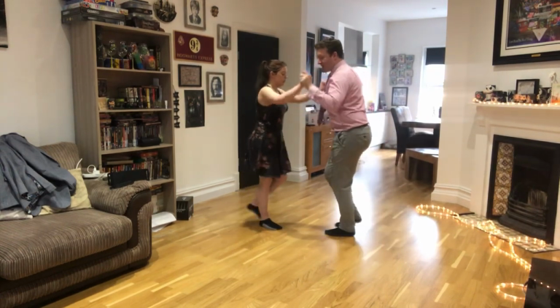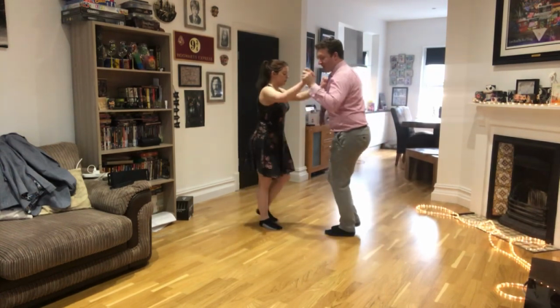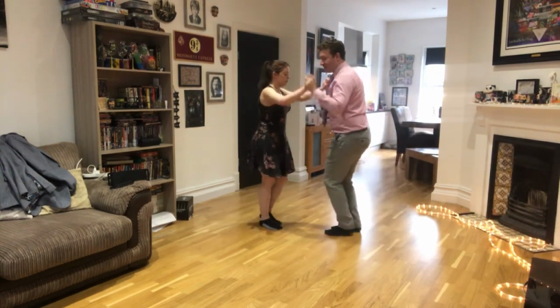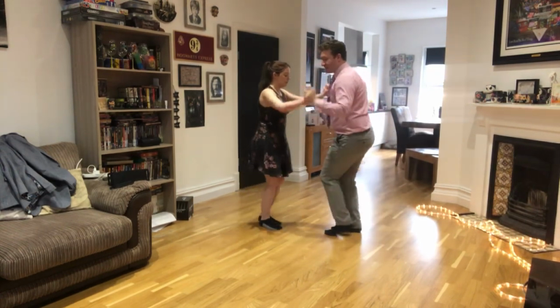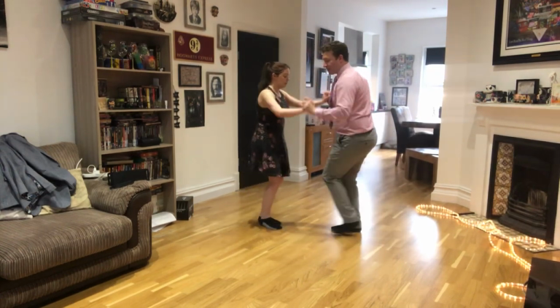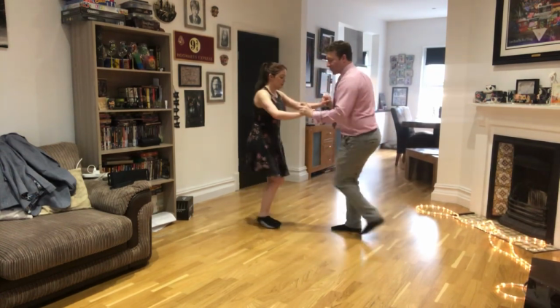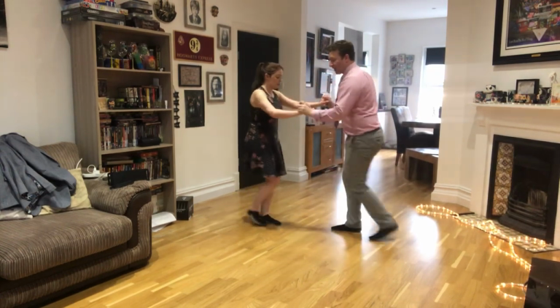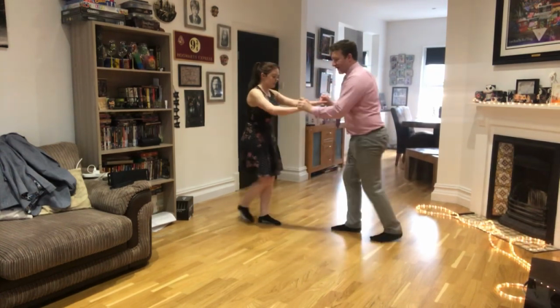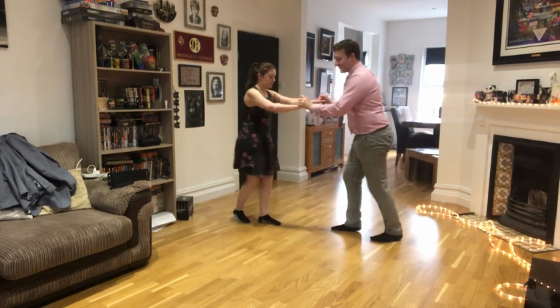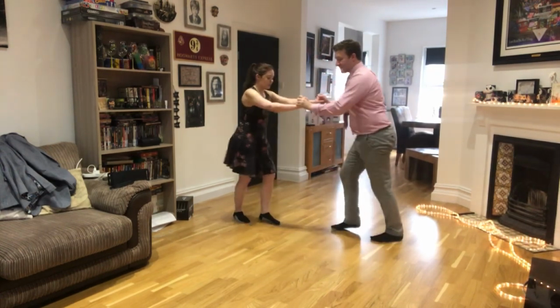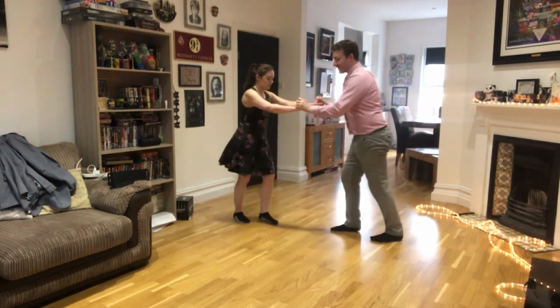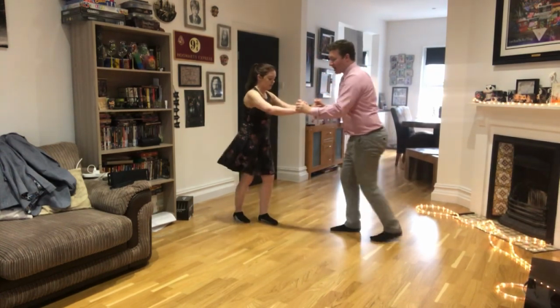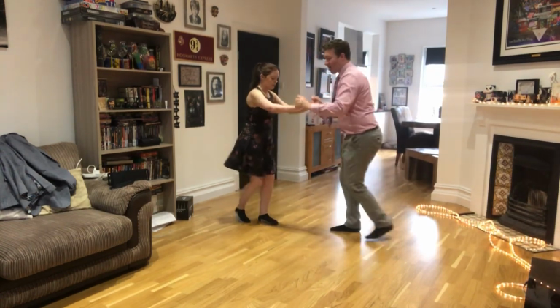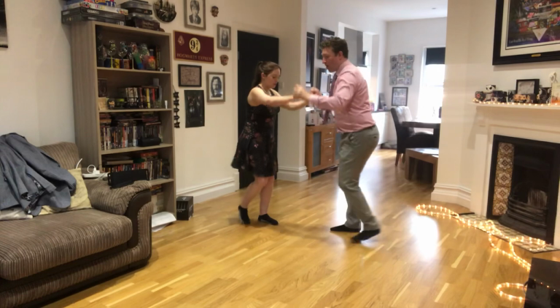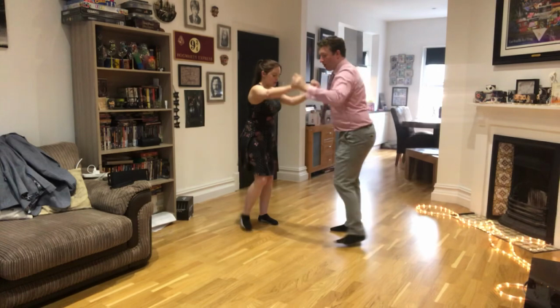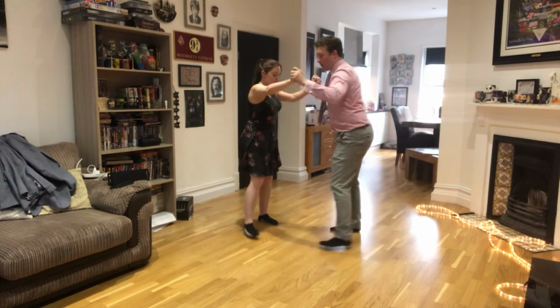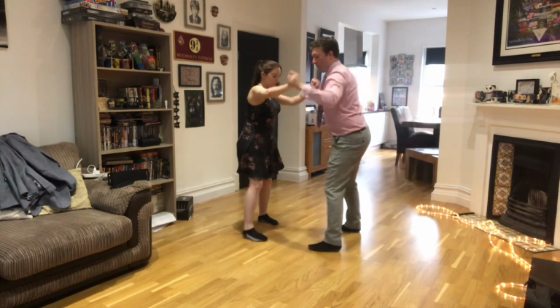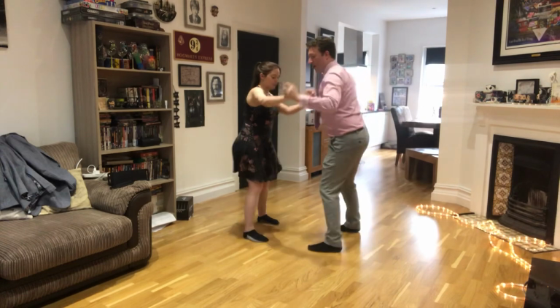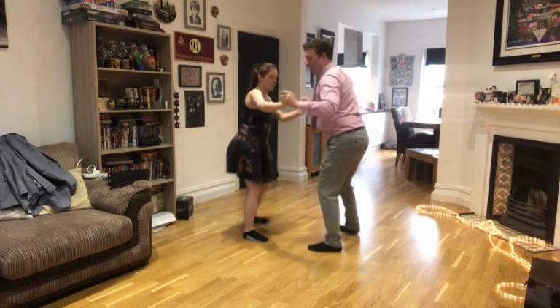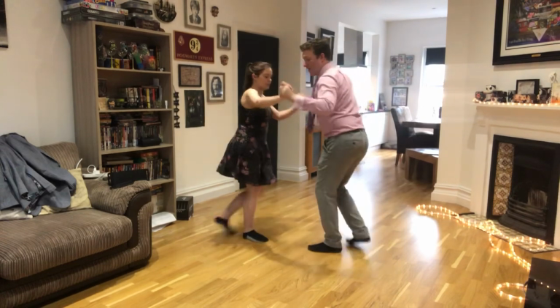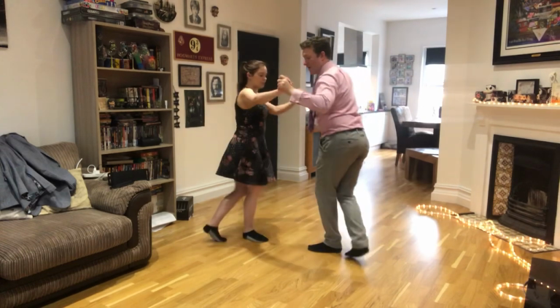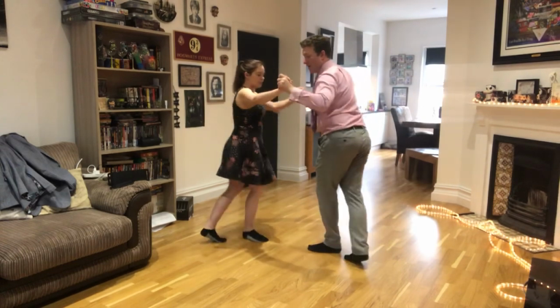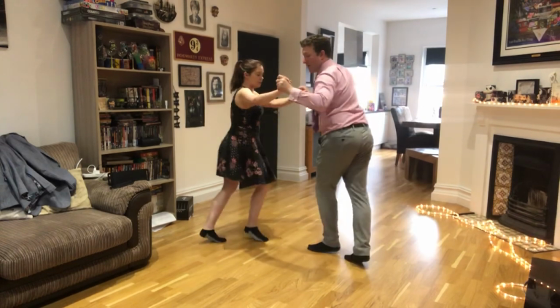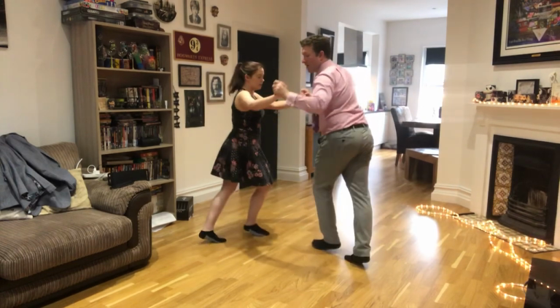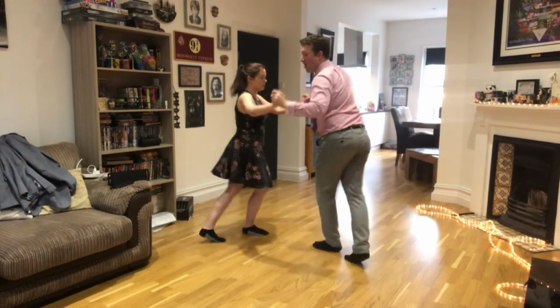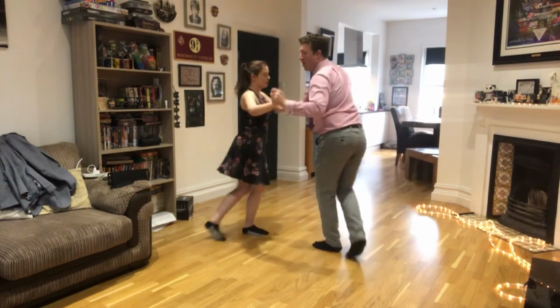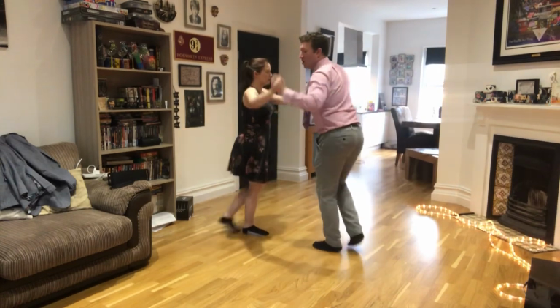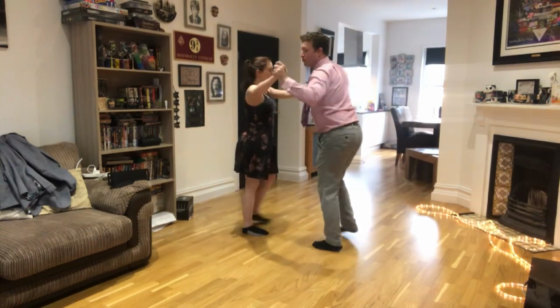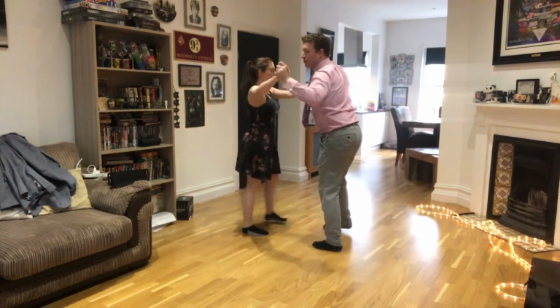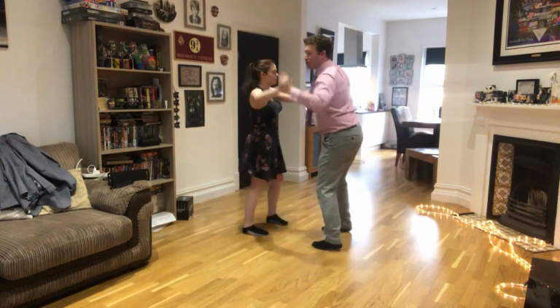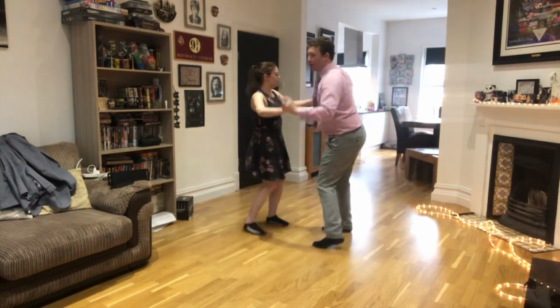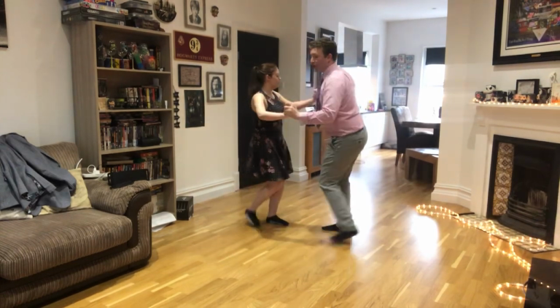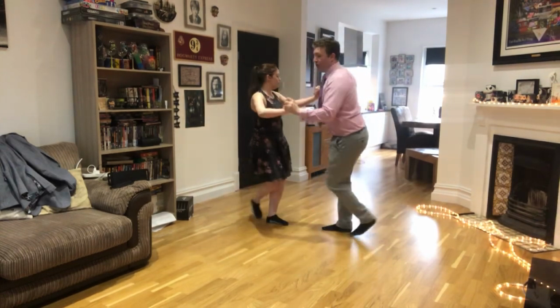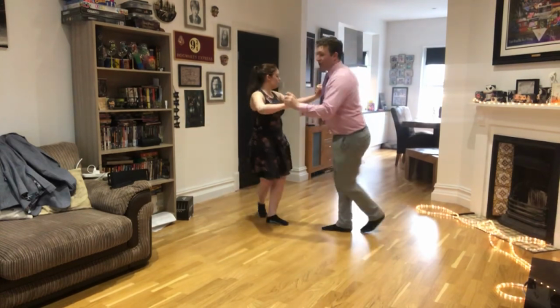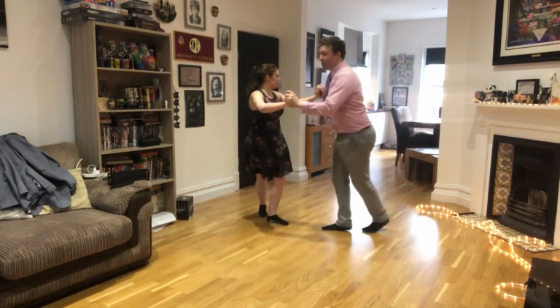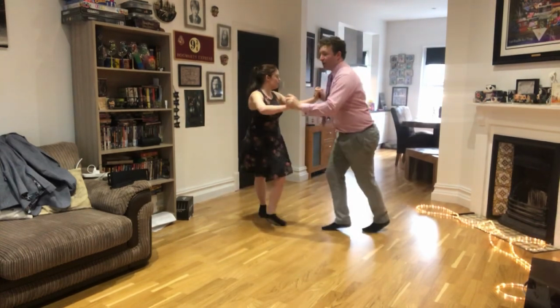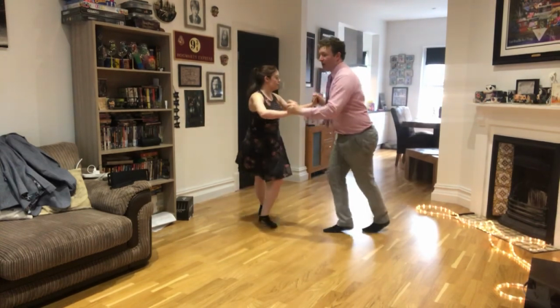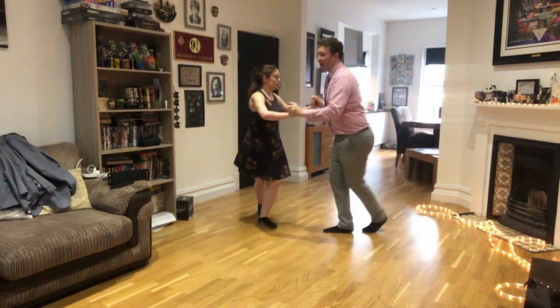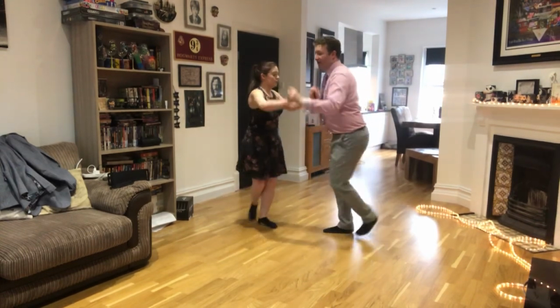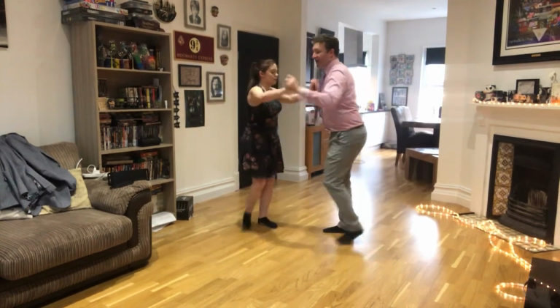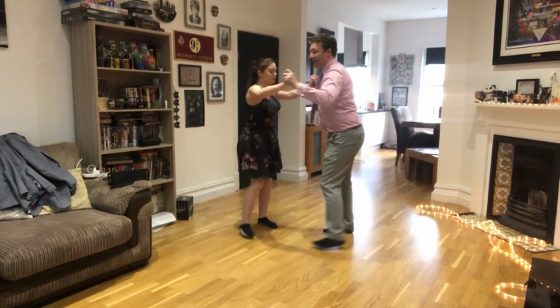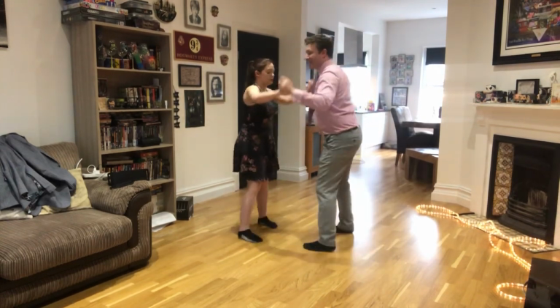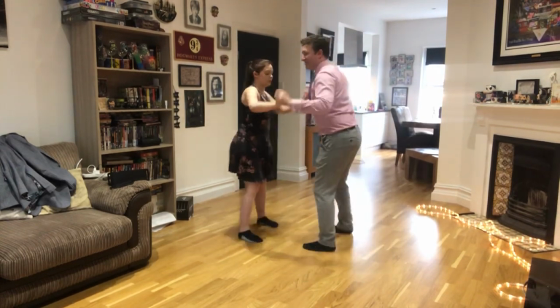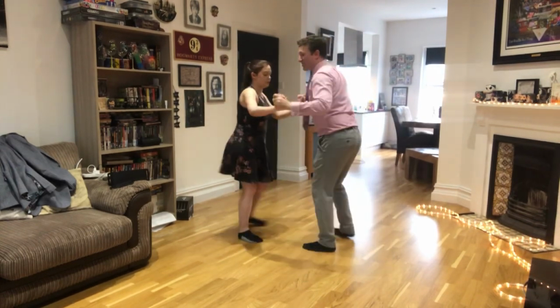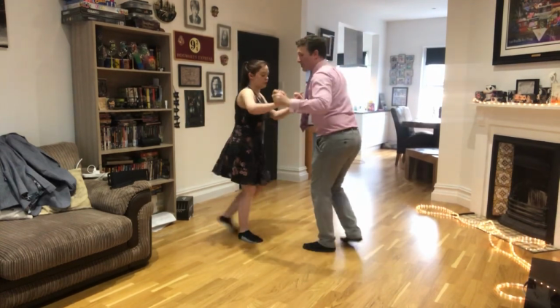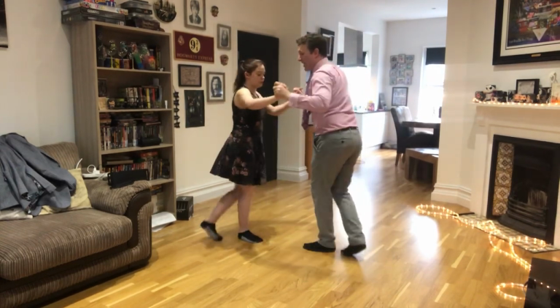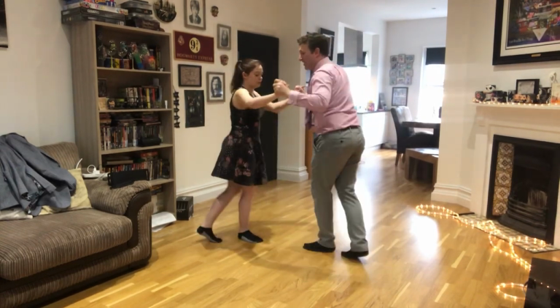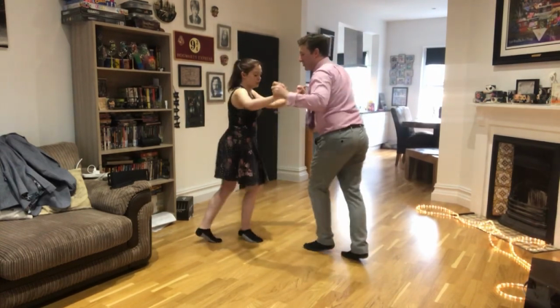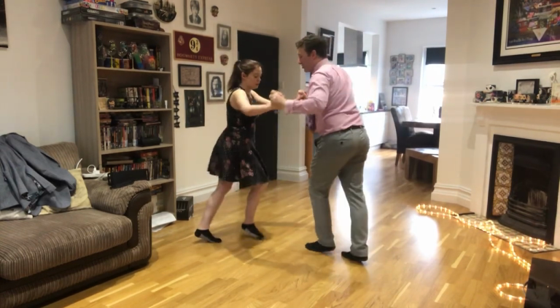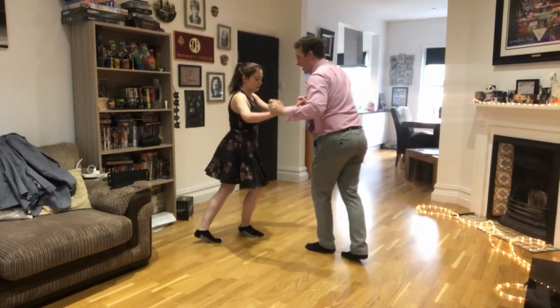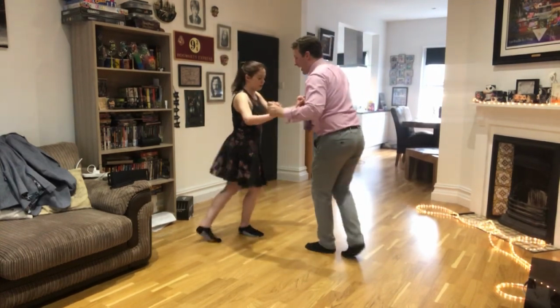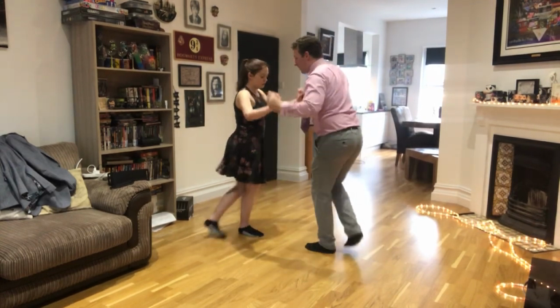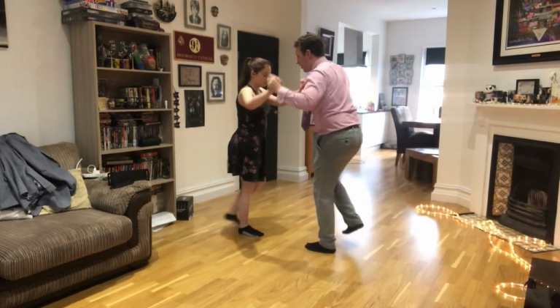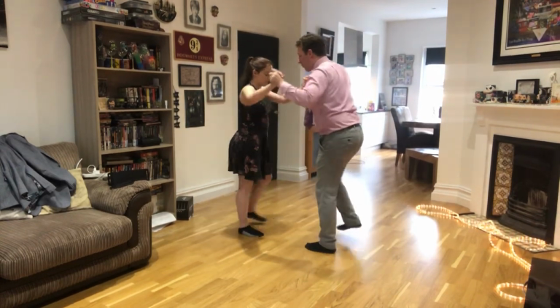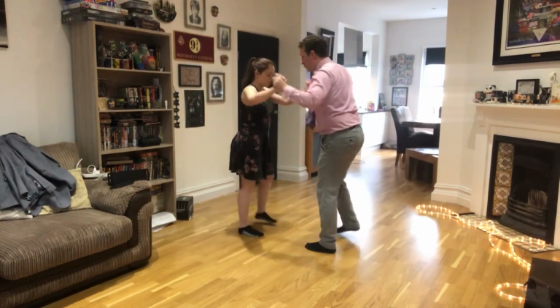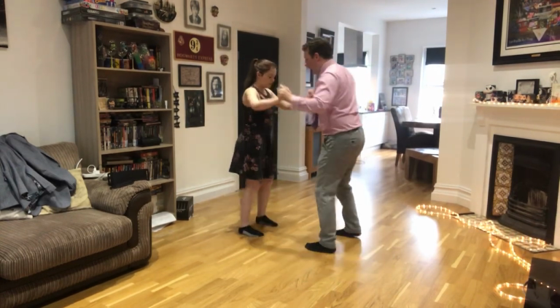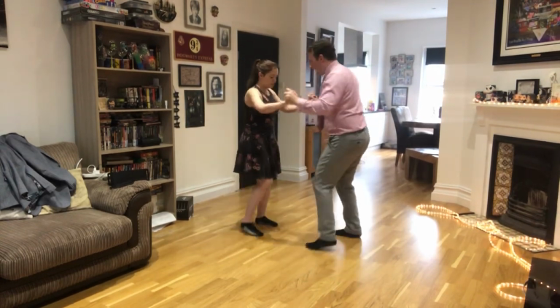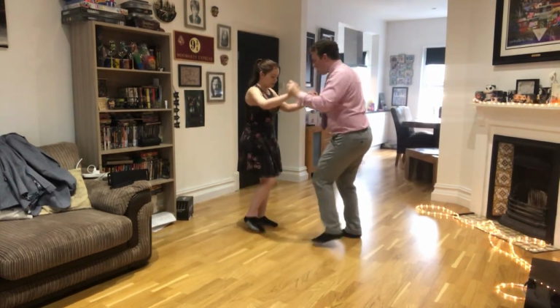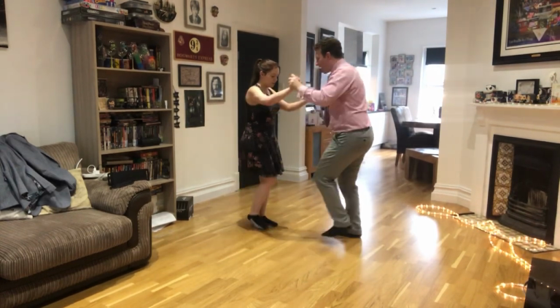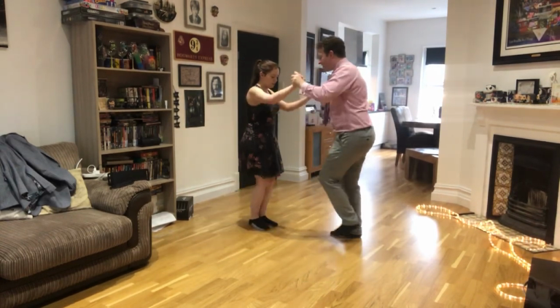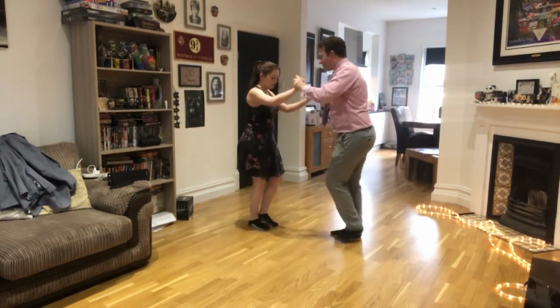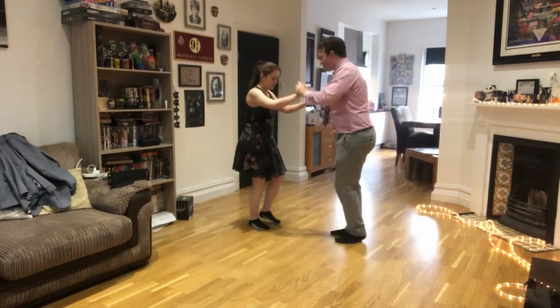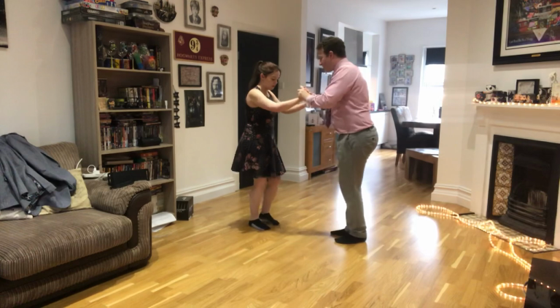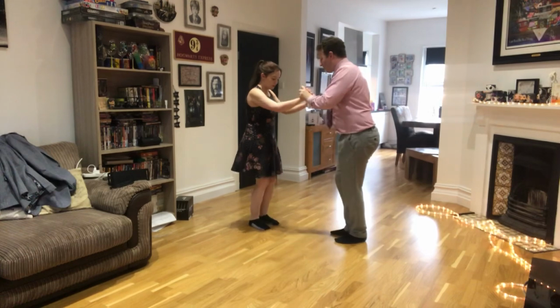Then into the whisk: one, two. Now here's the change step: one, two.